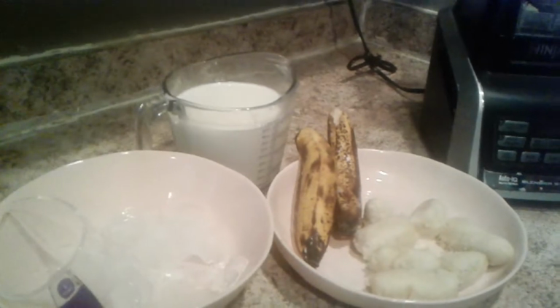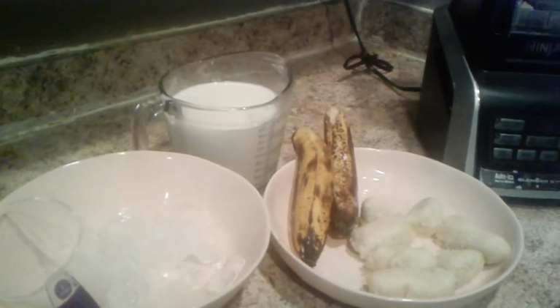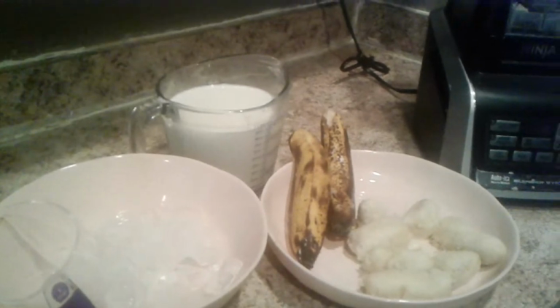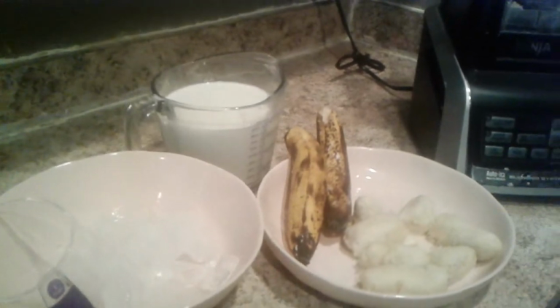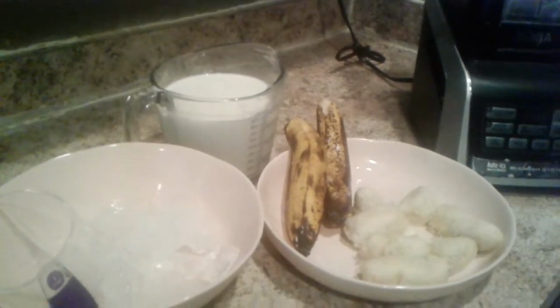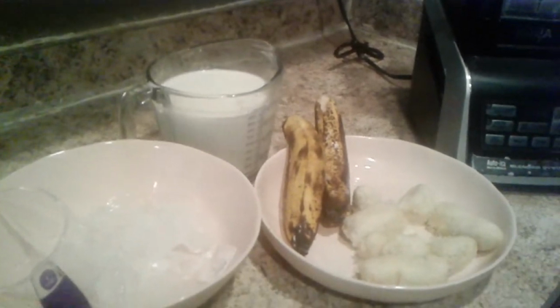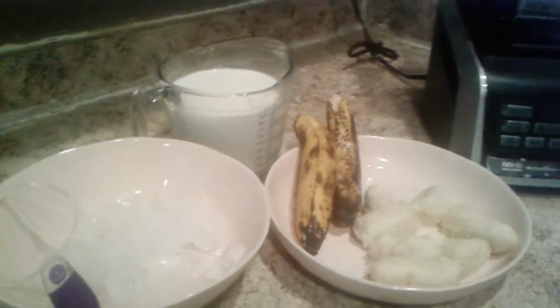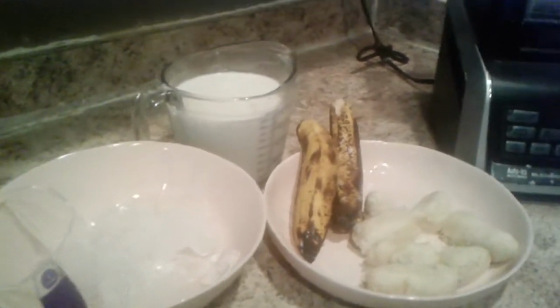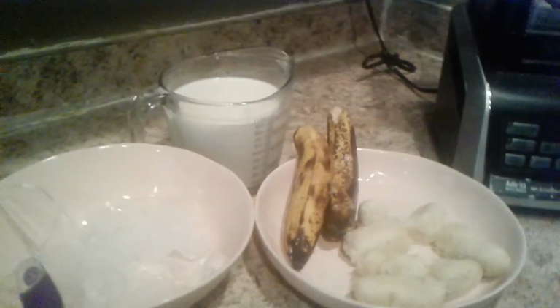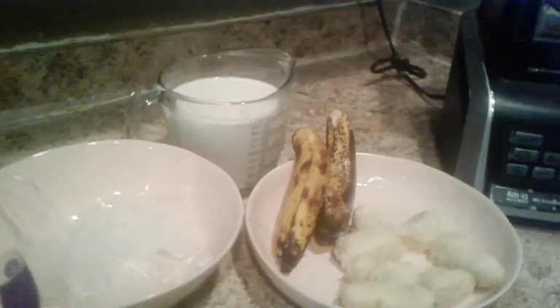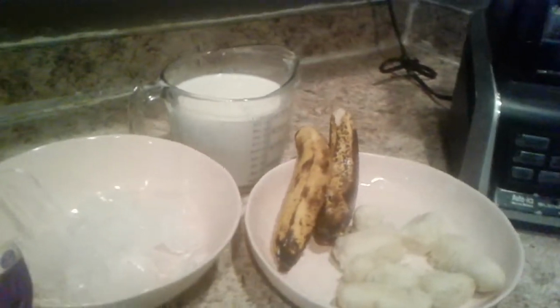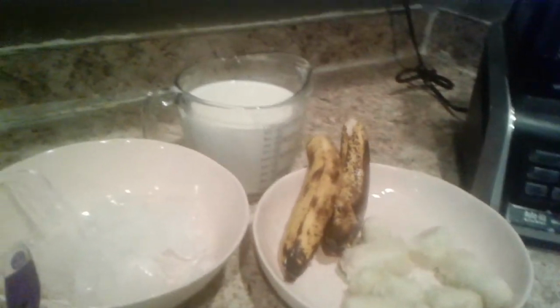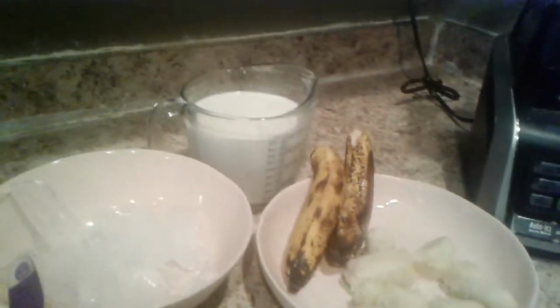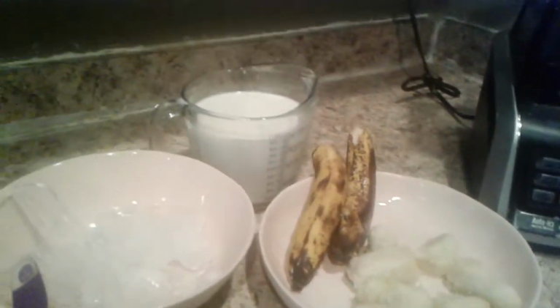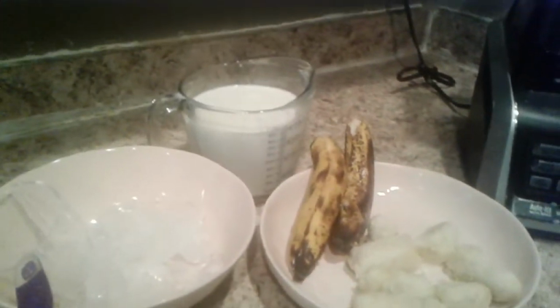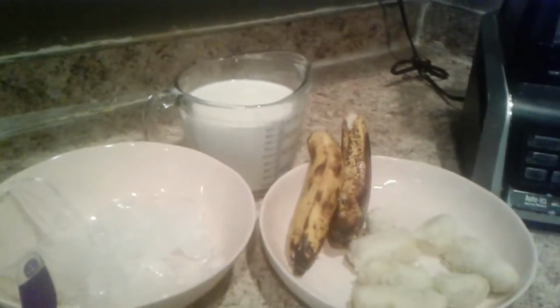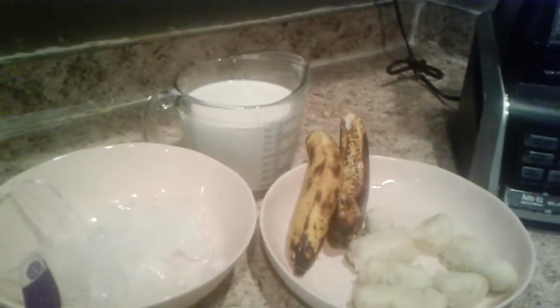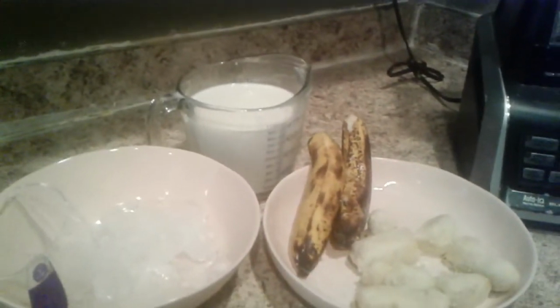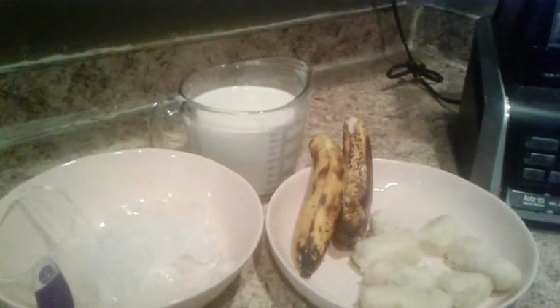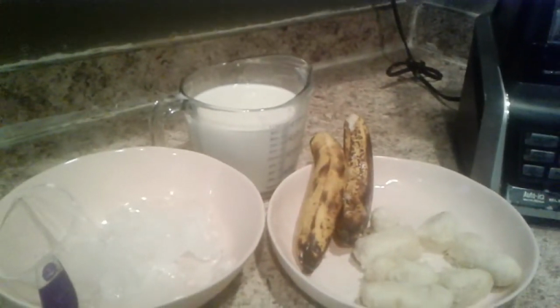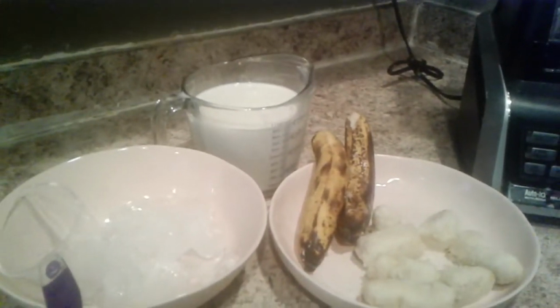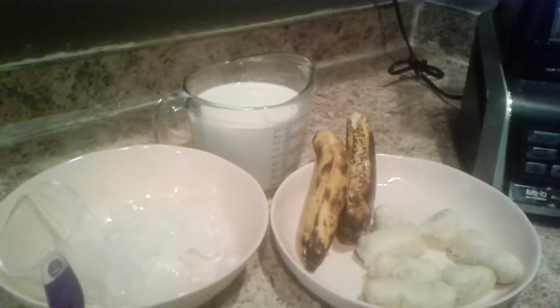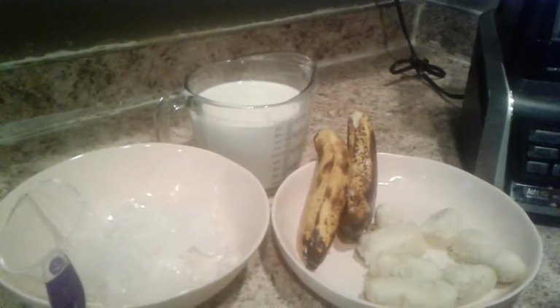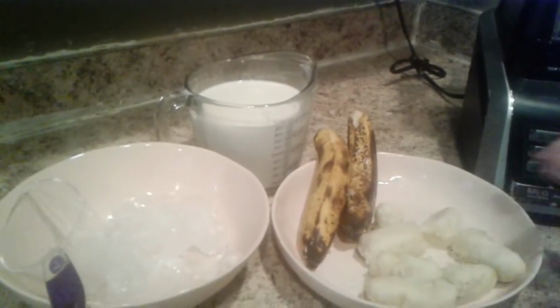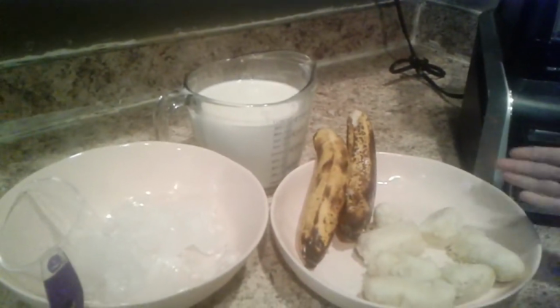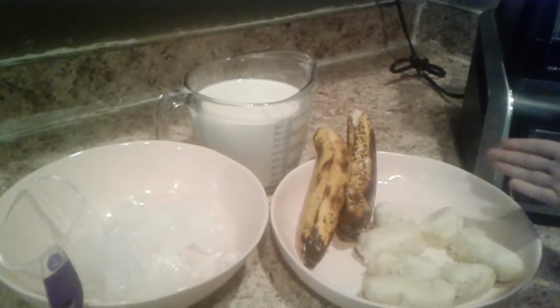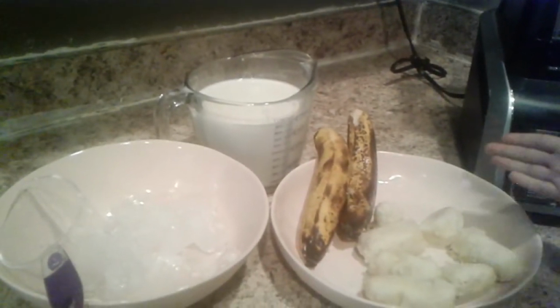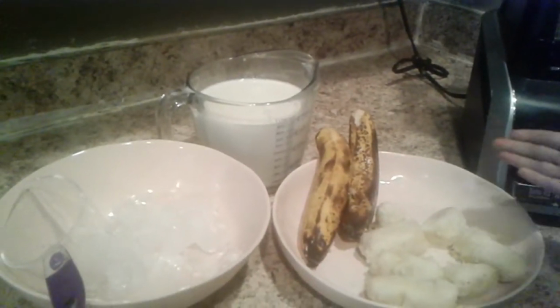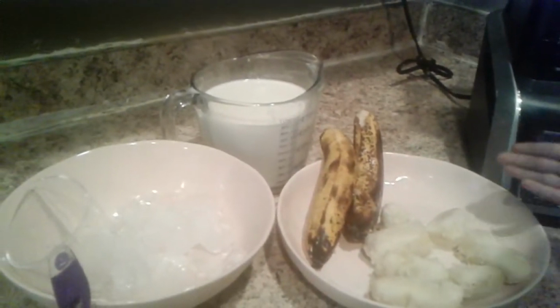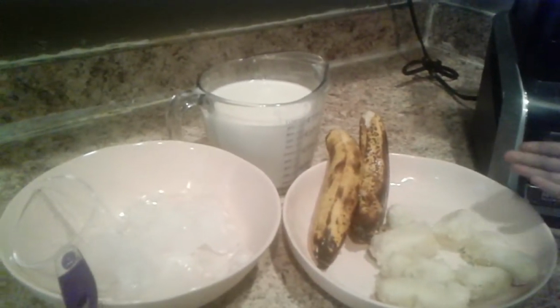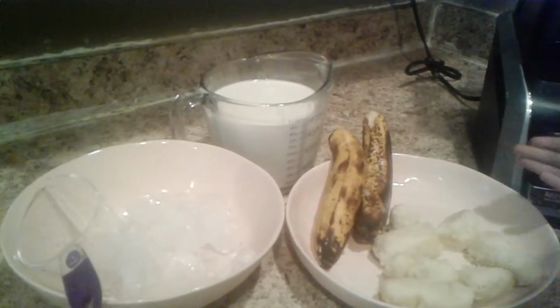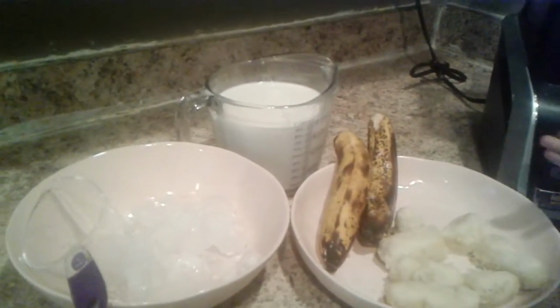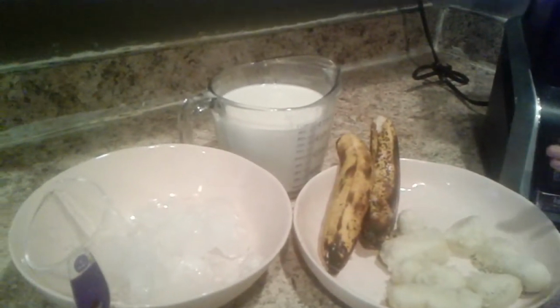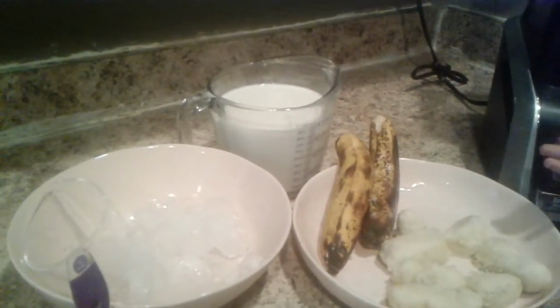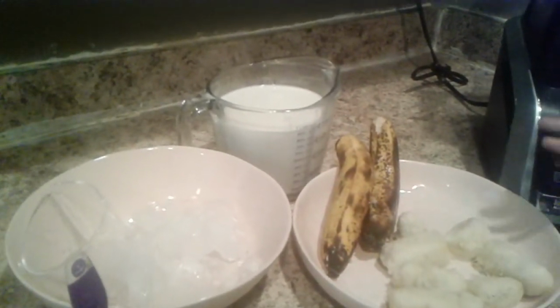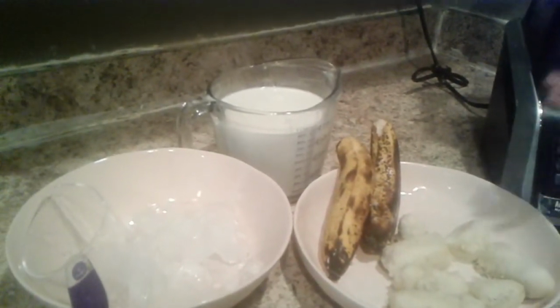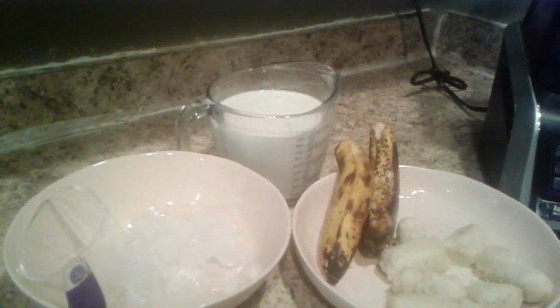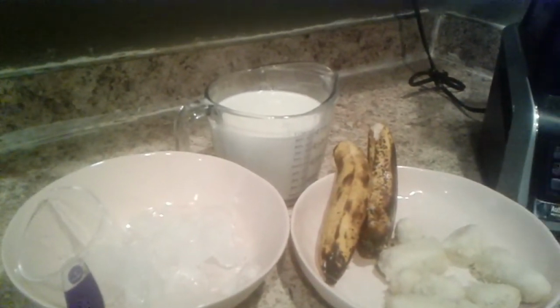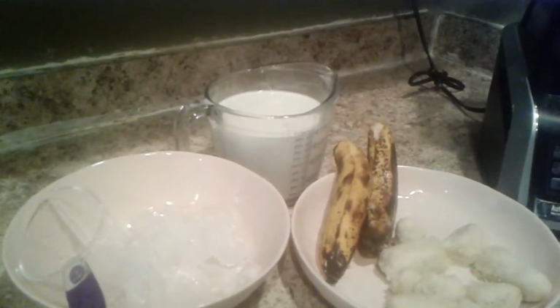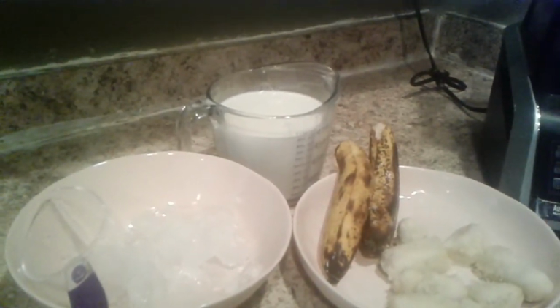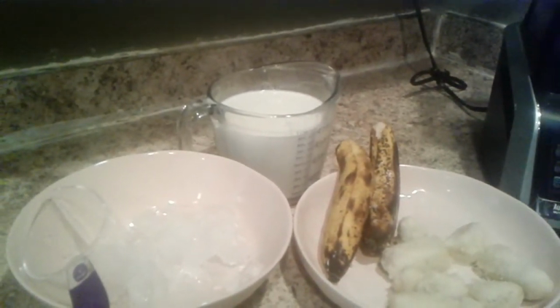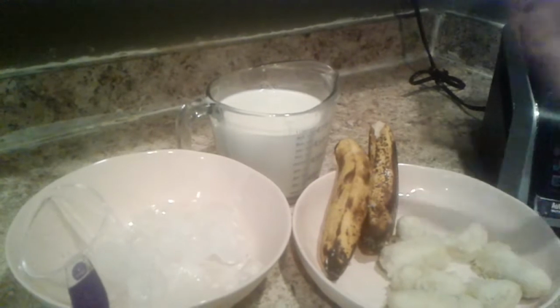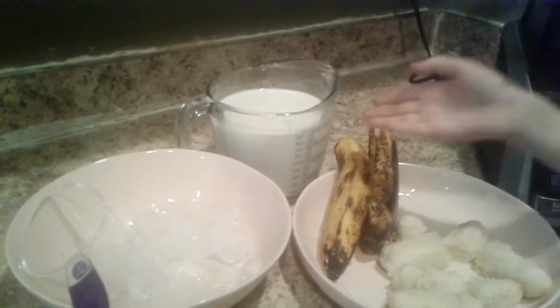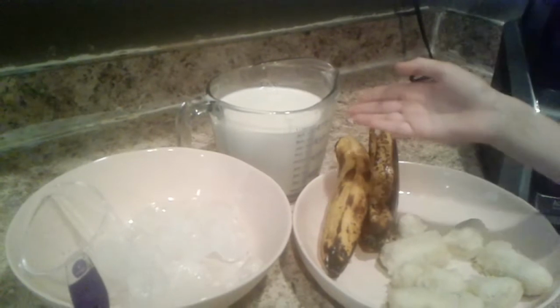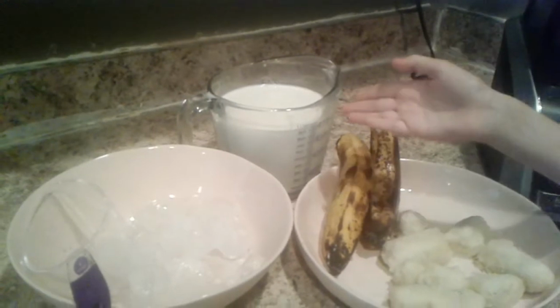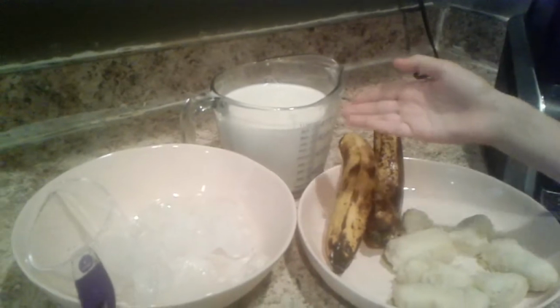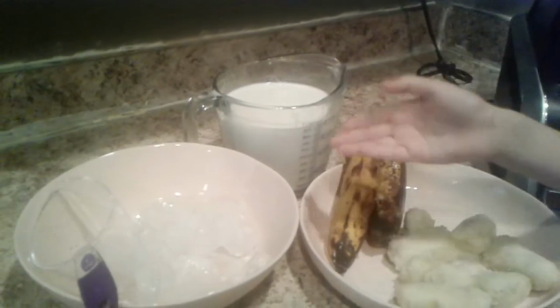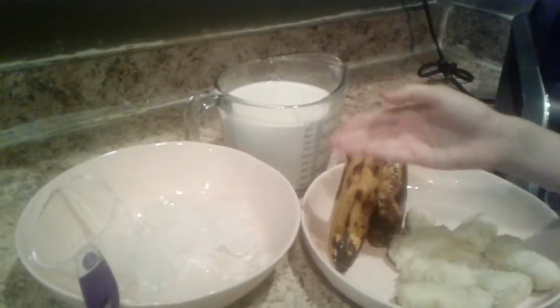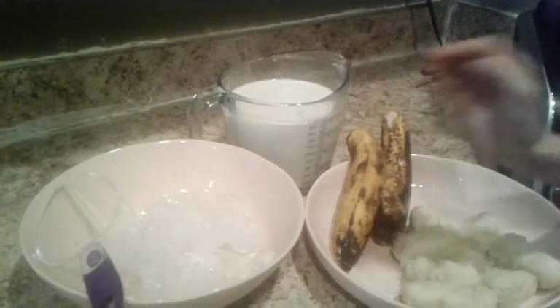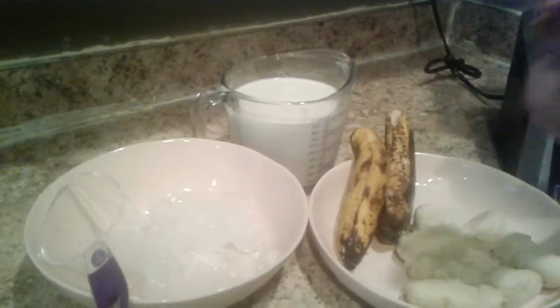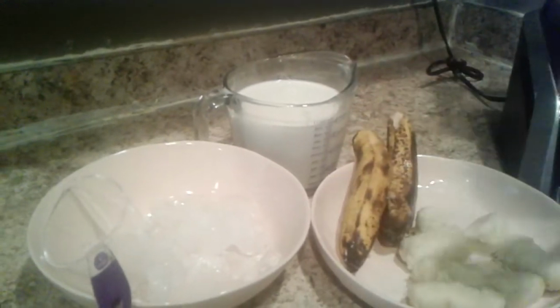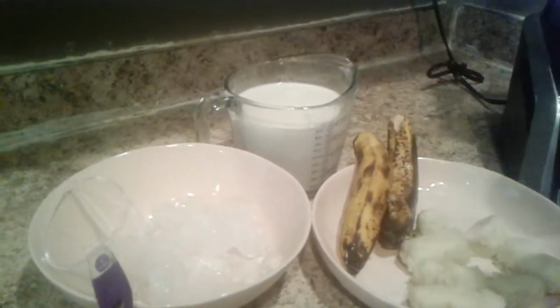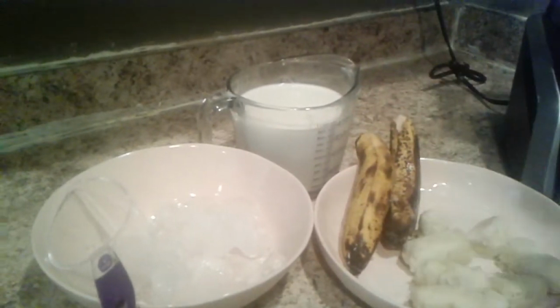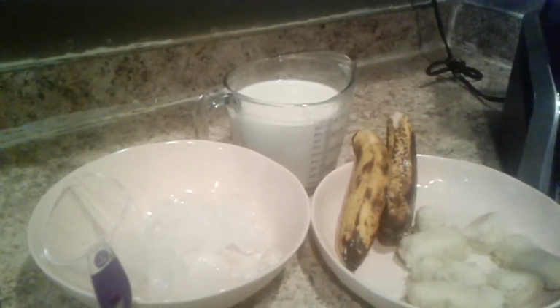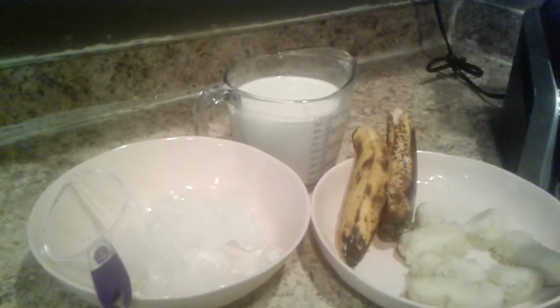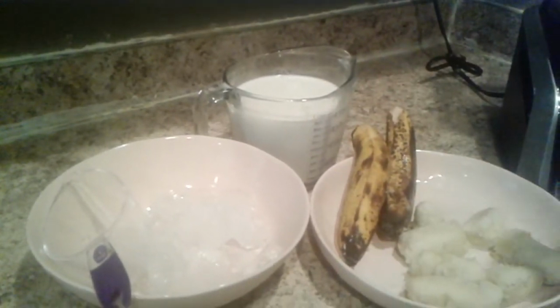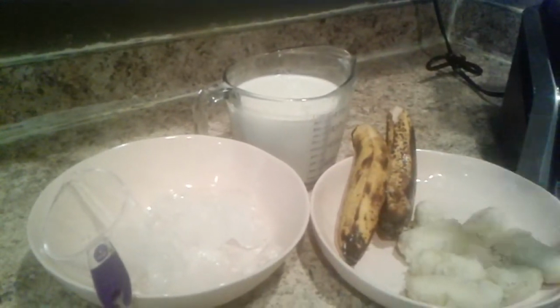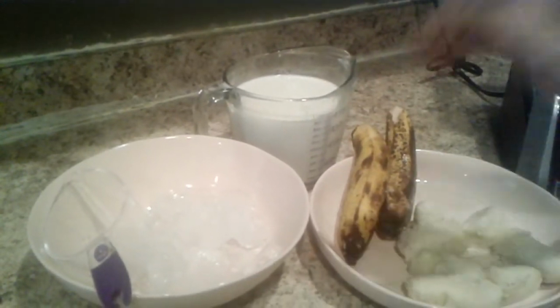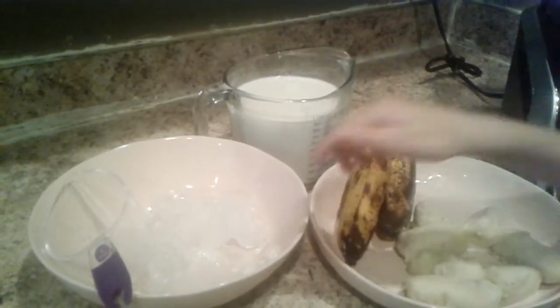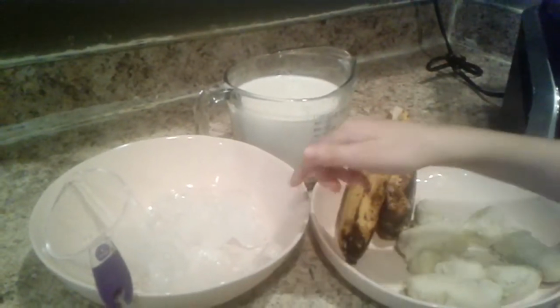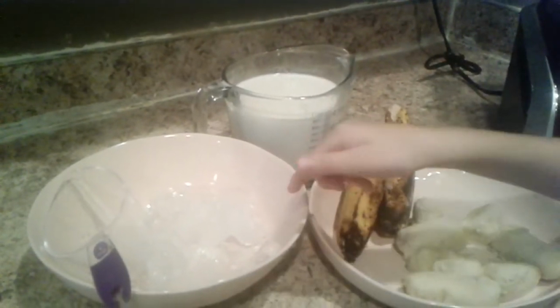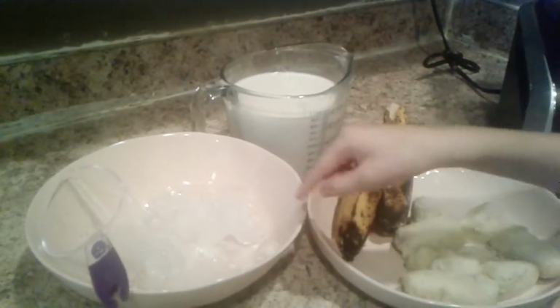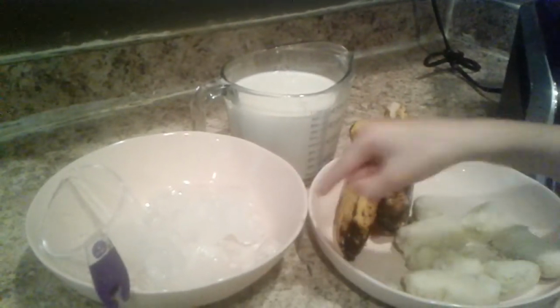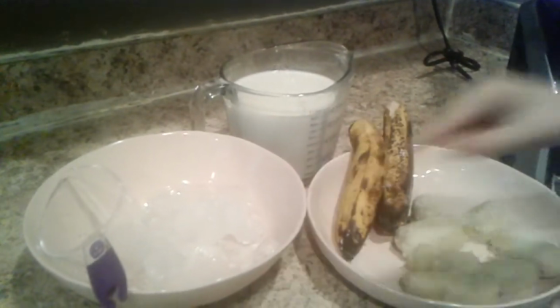Our three ingredients are two bananas, one liter of milk, and two cups of ice.